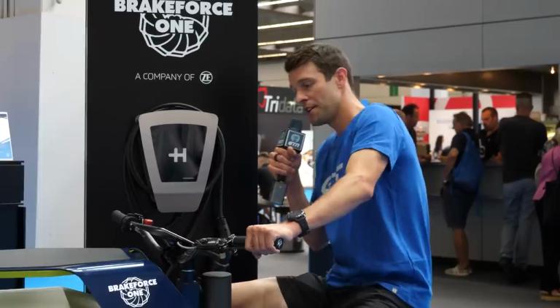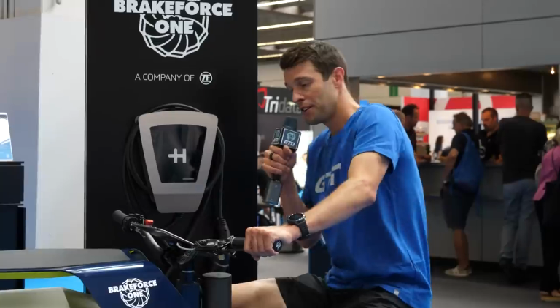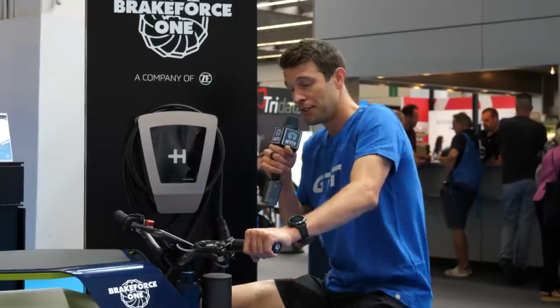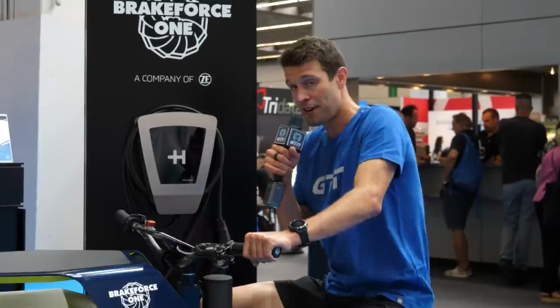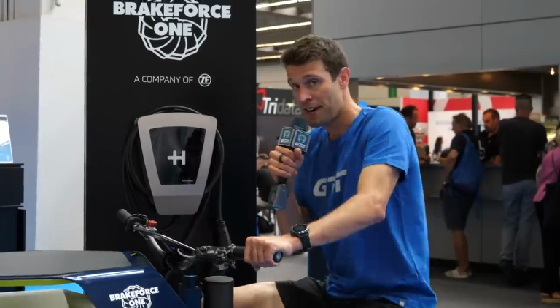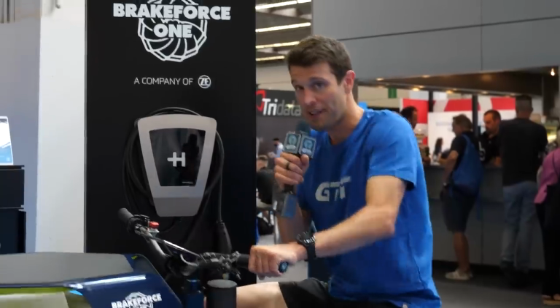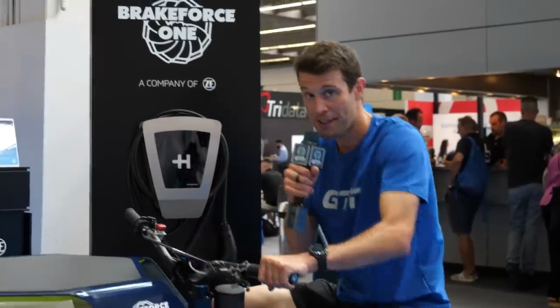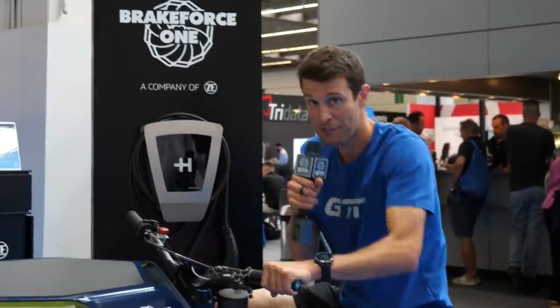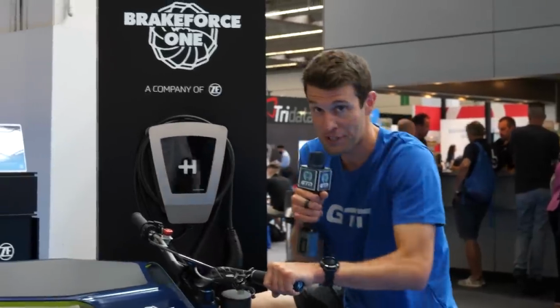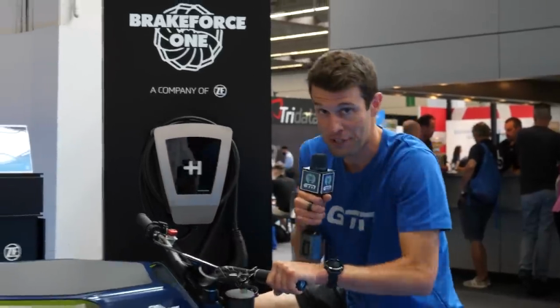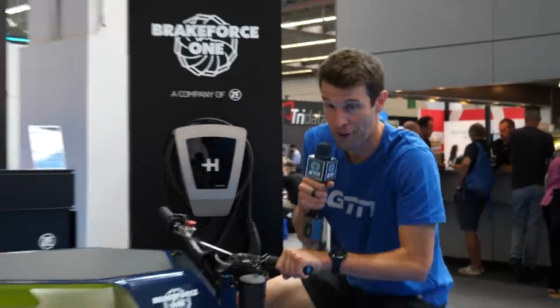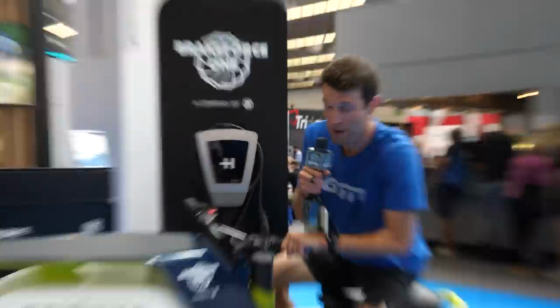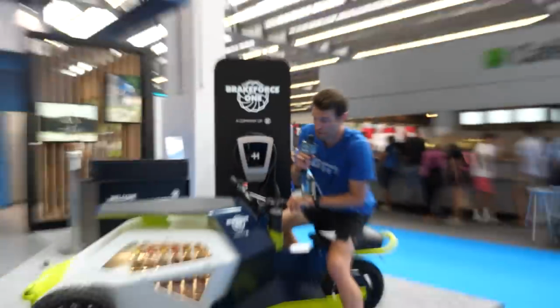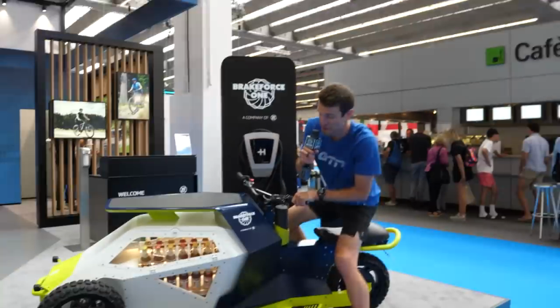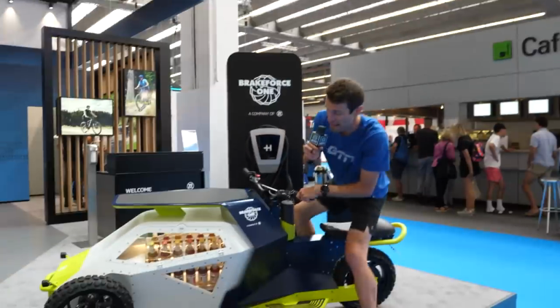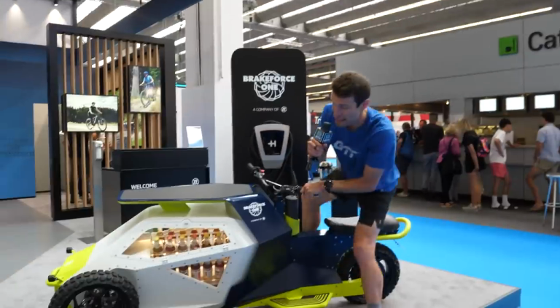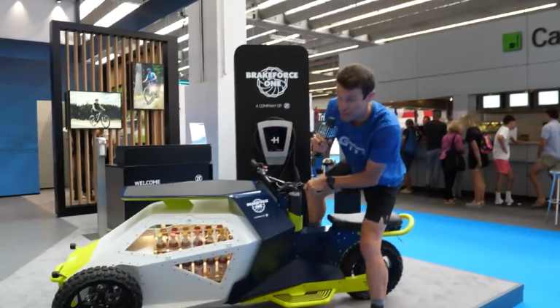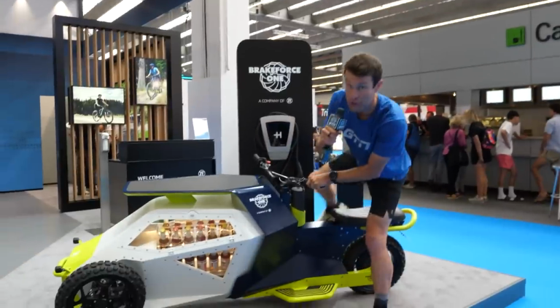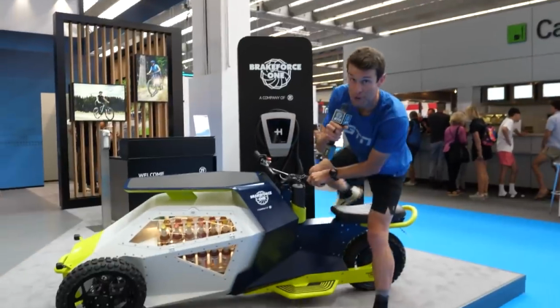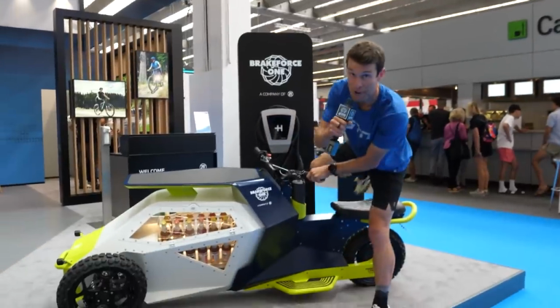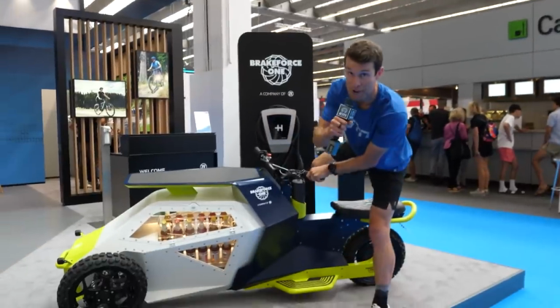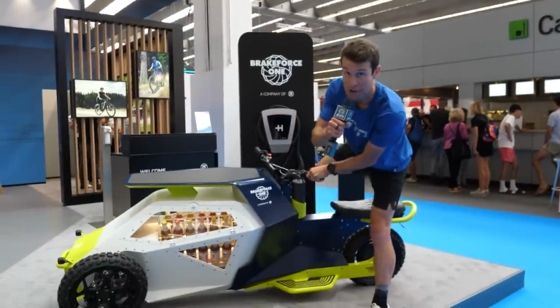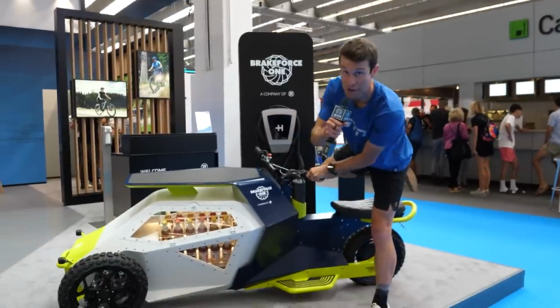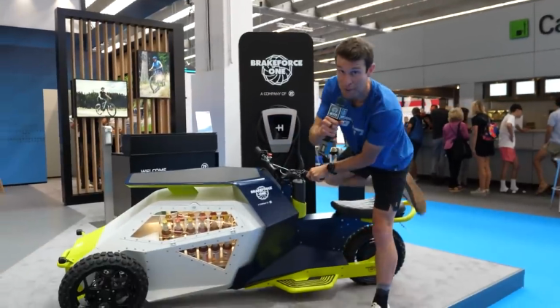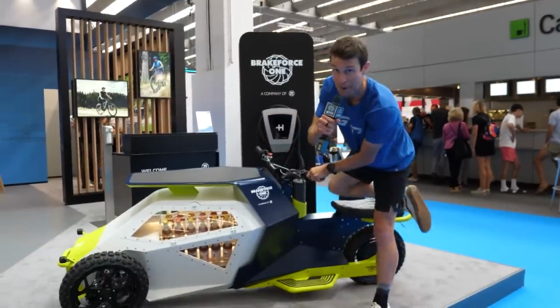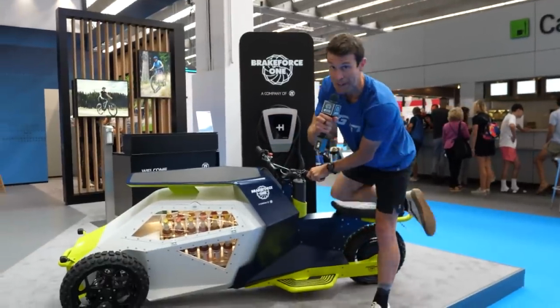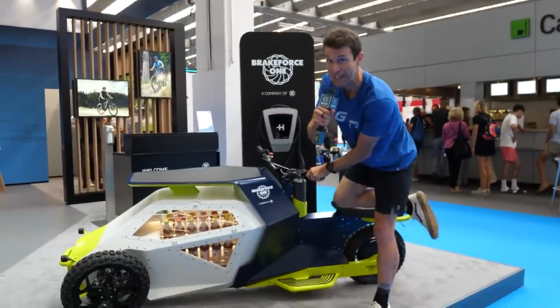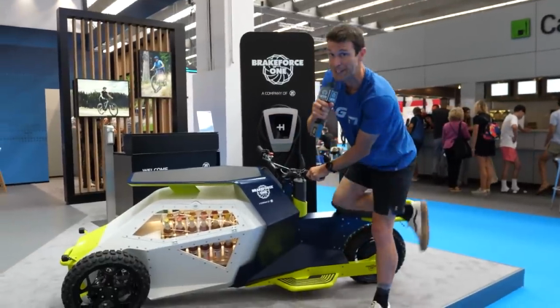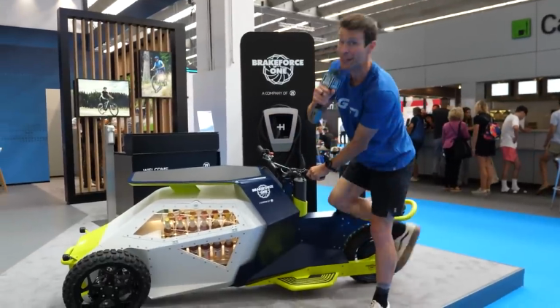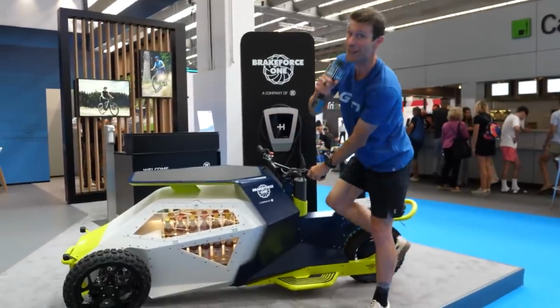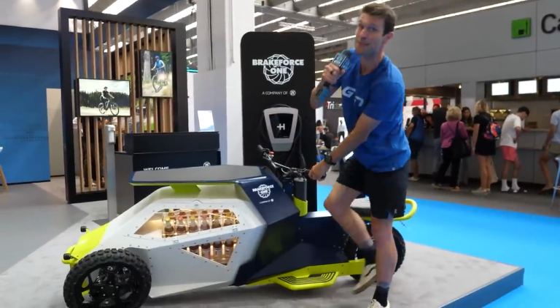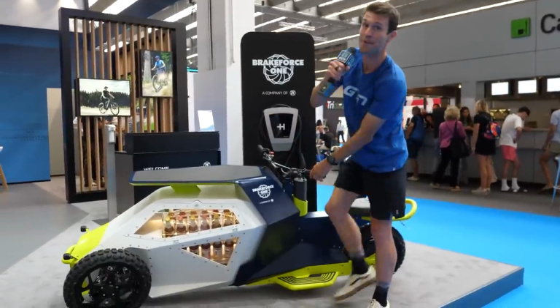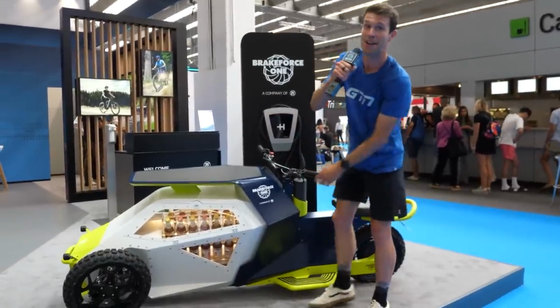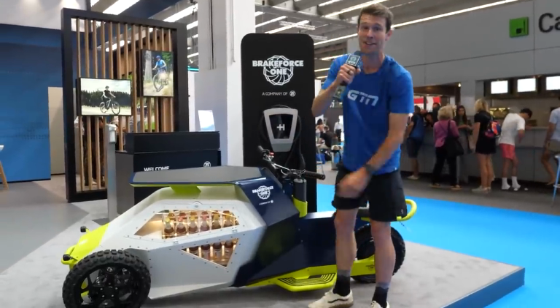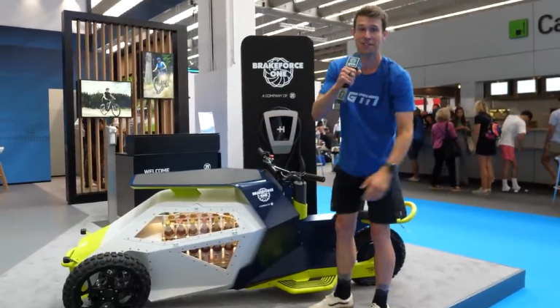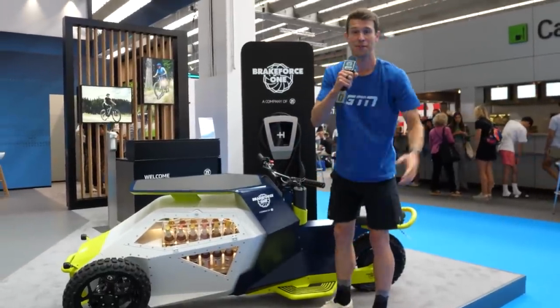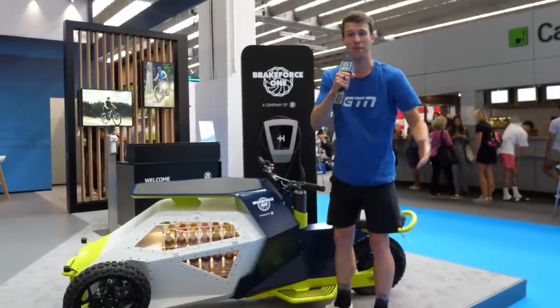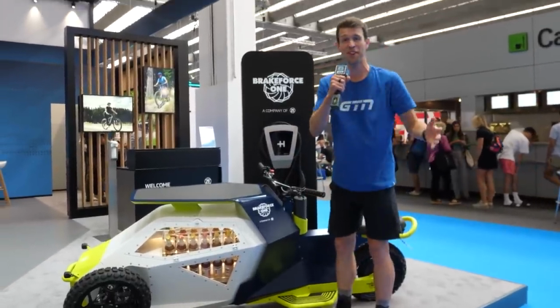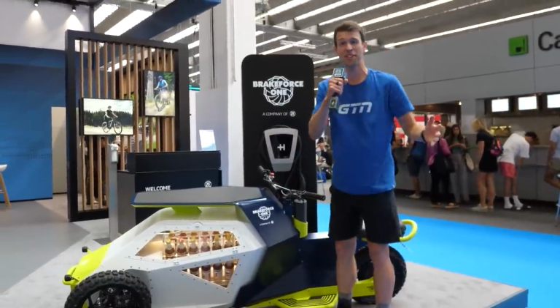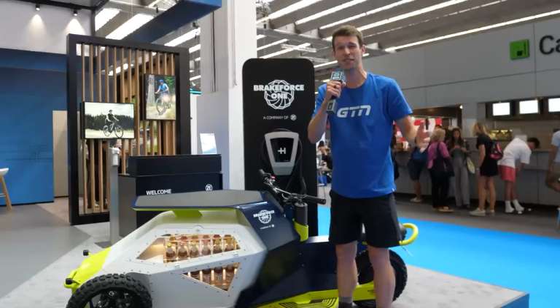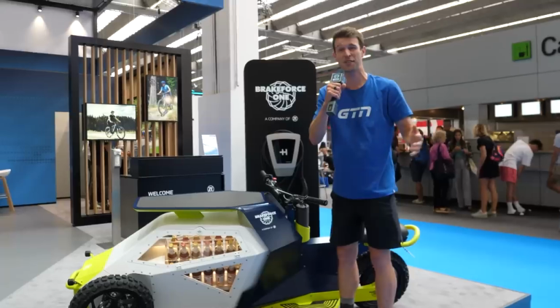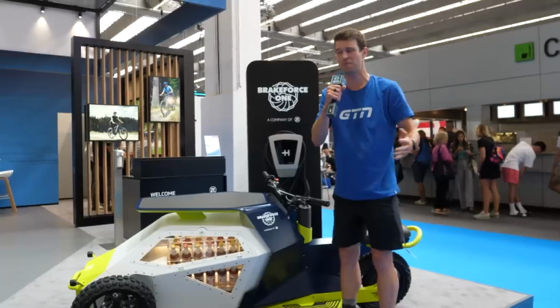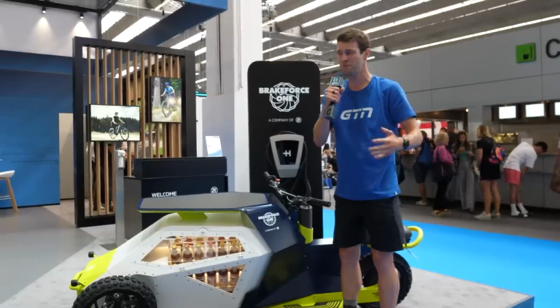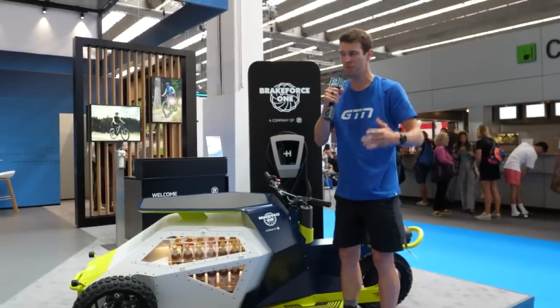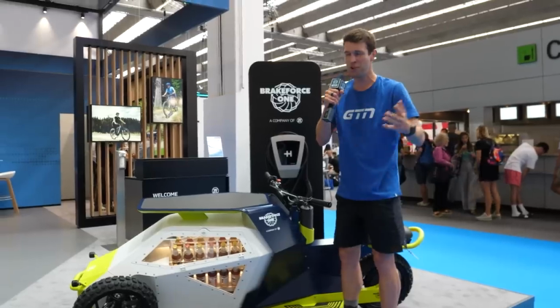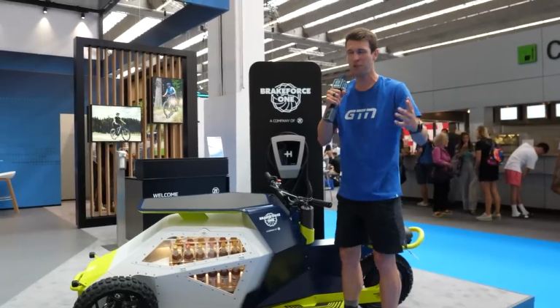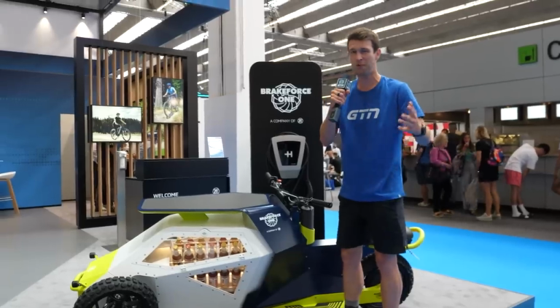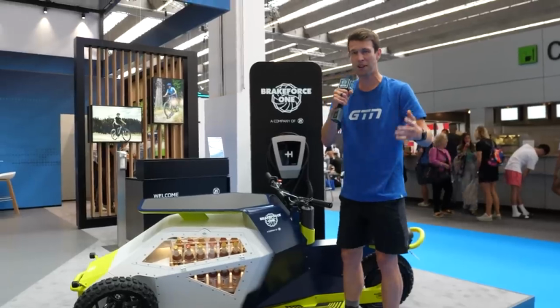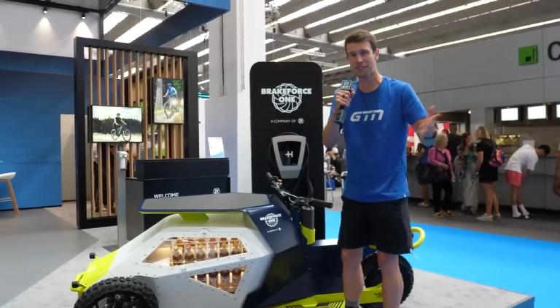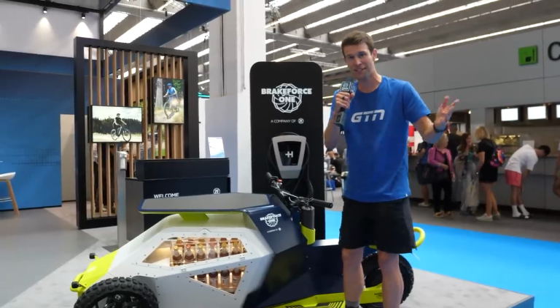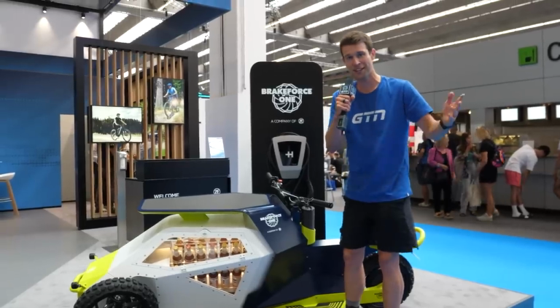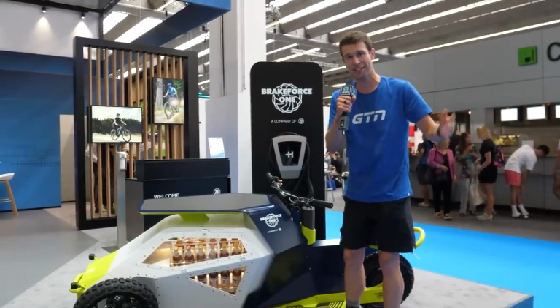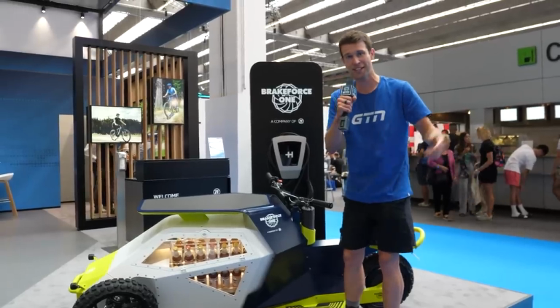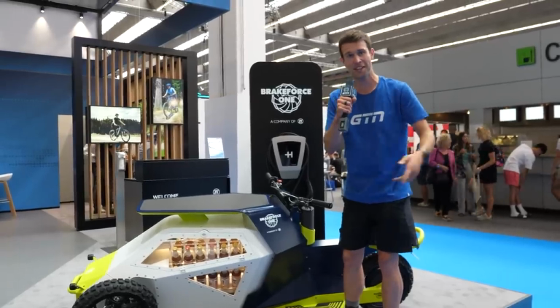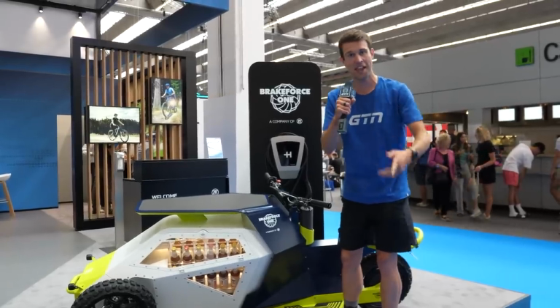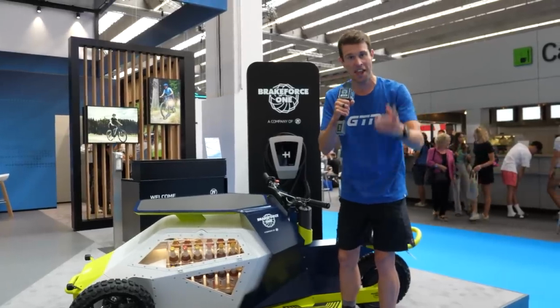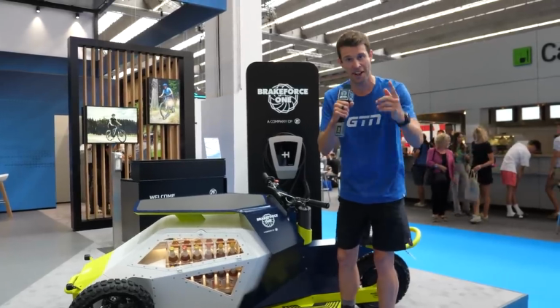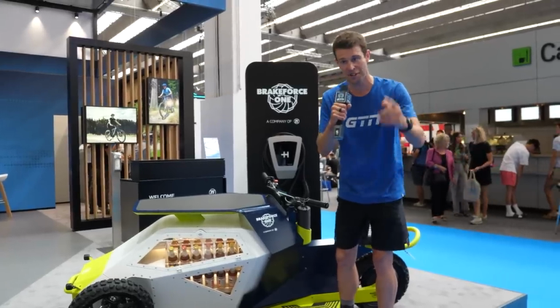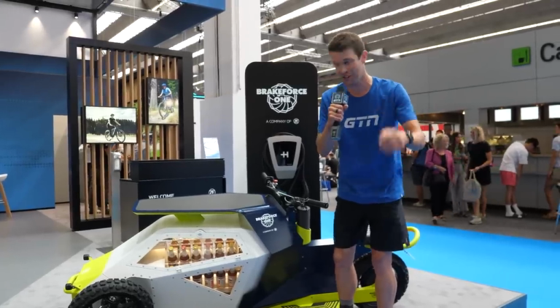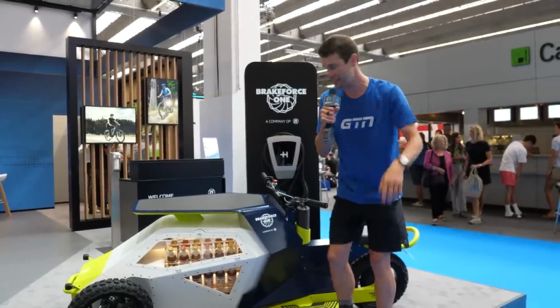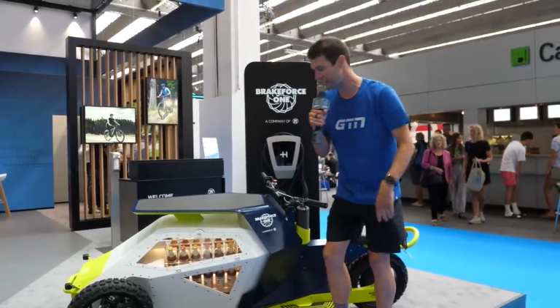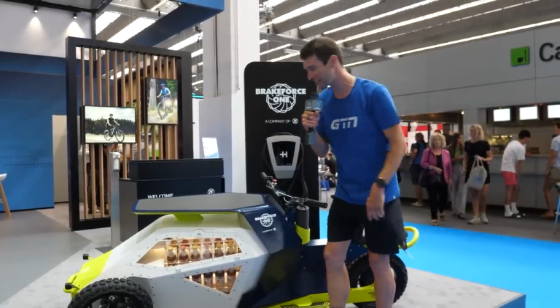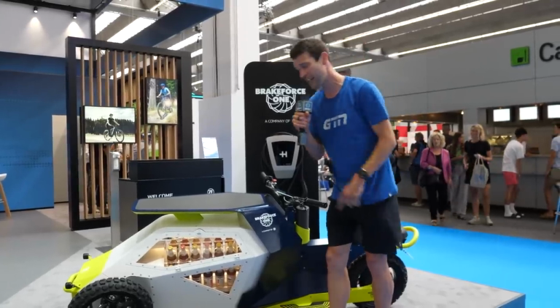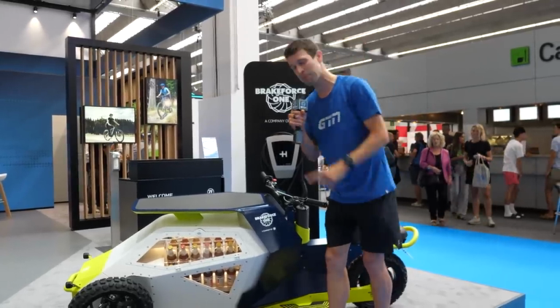Just arrived for day two at Eurobike. It's time to go and find some new, exciting, interesting tech.